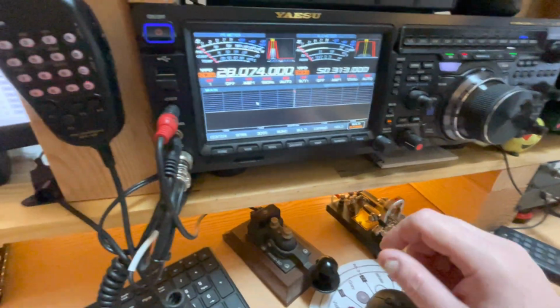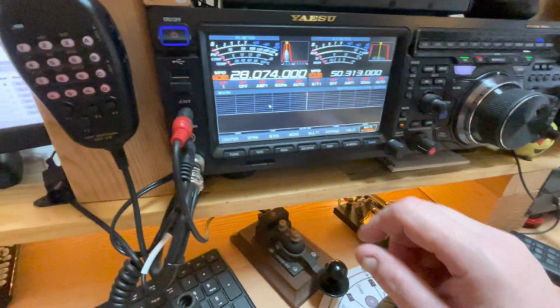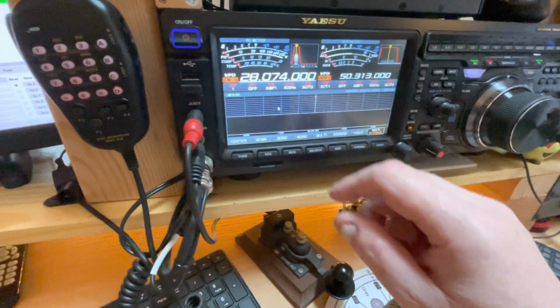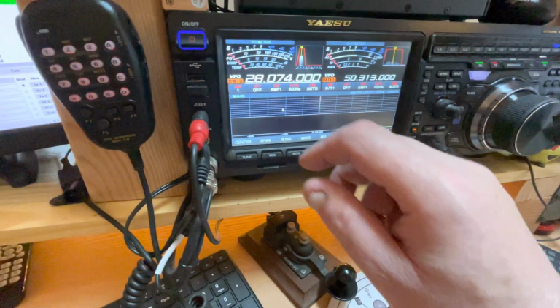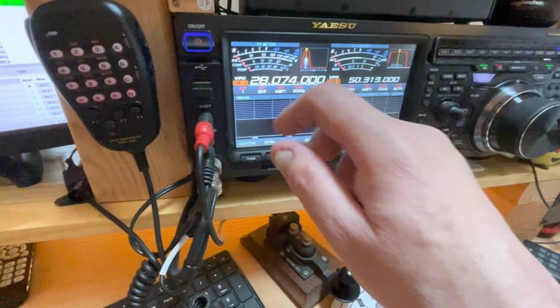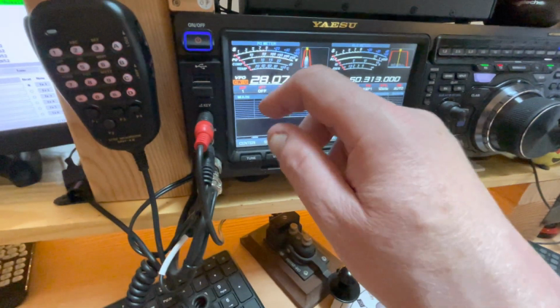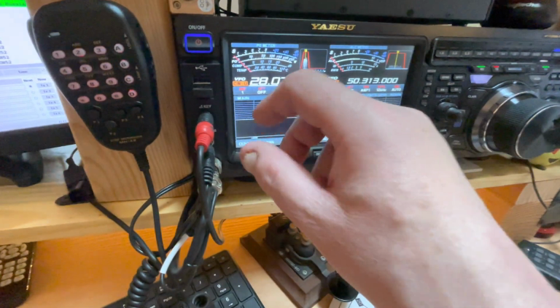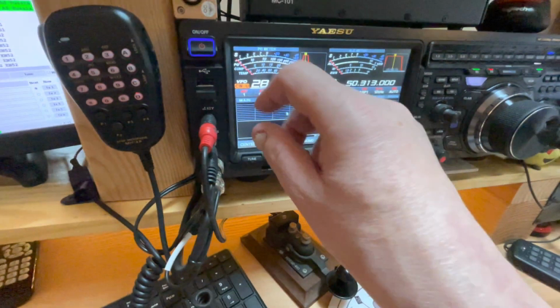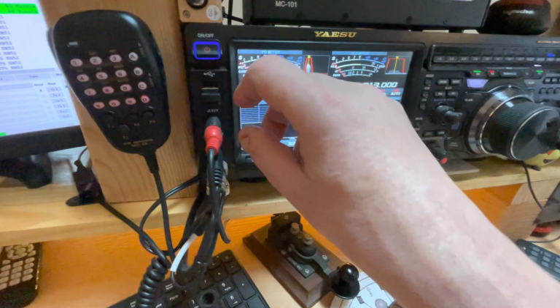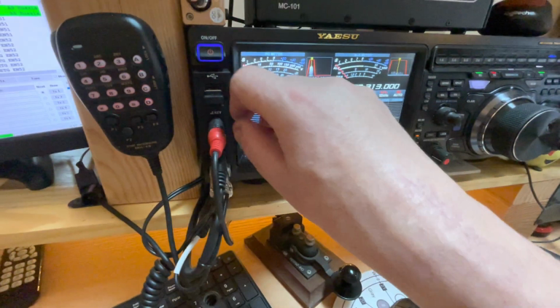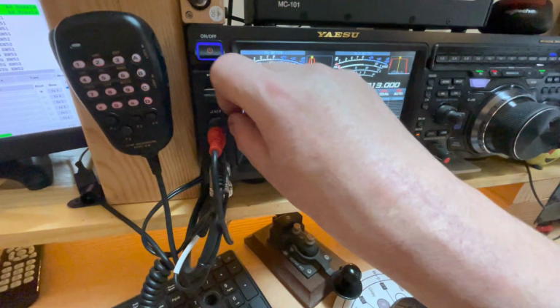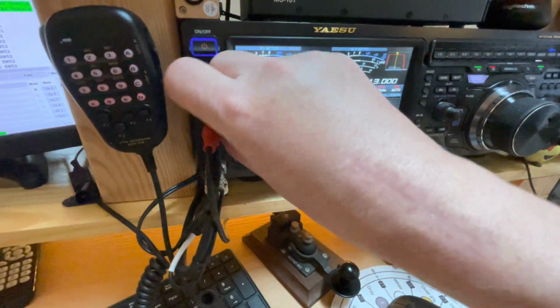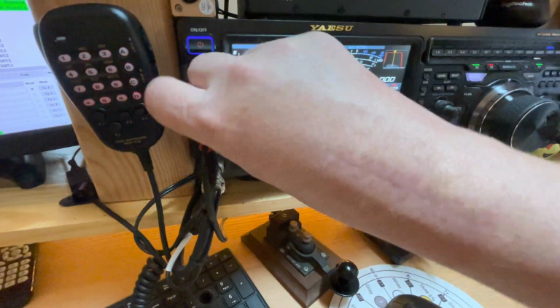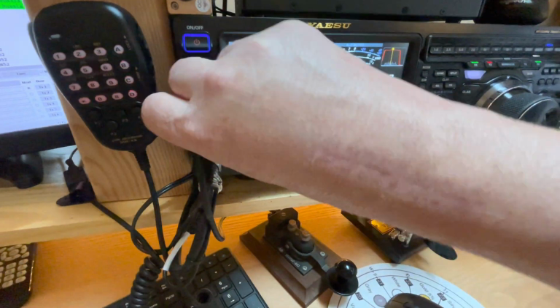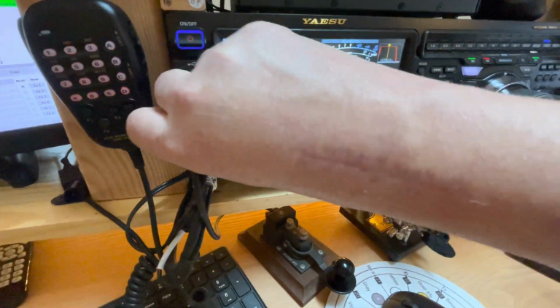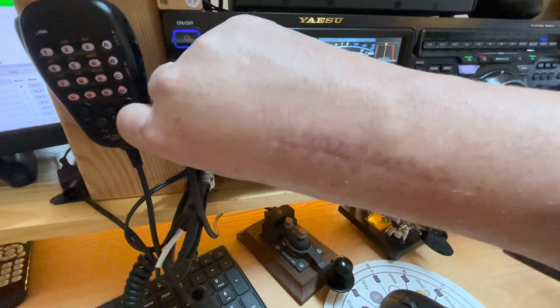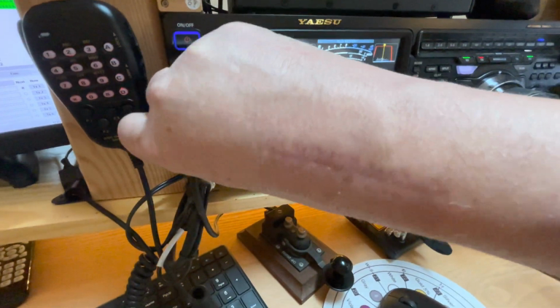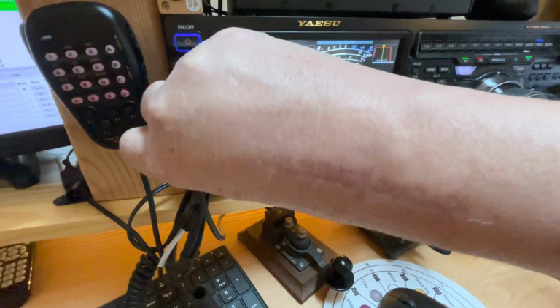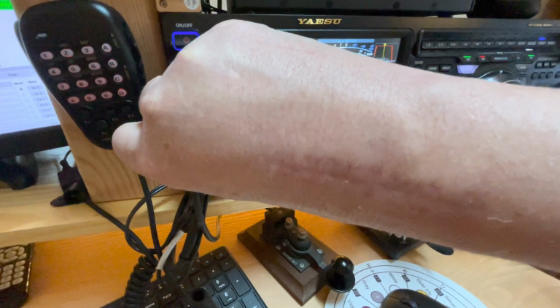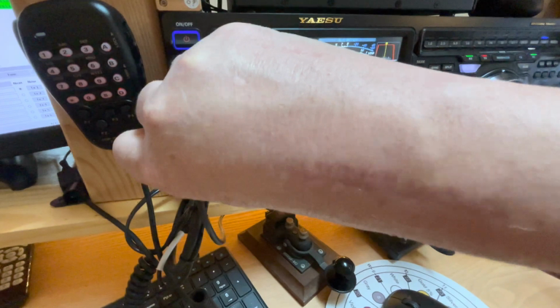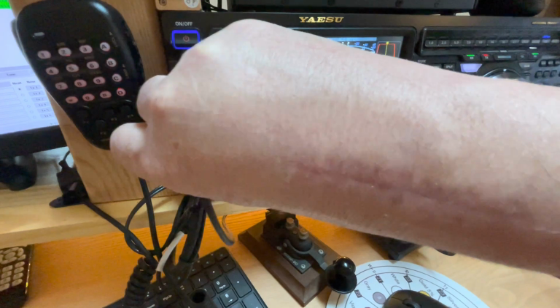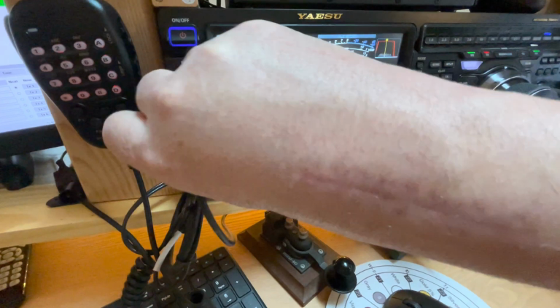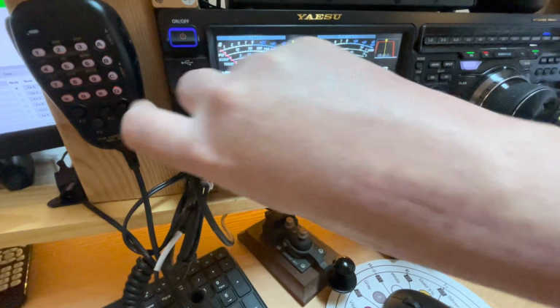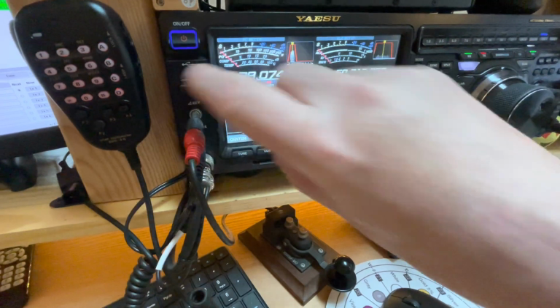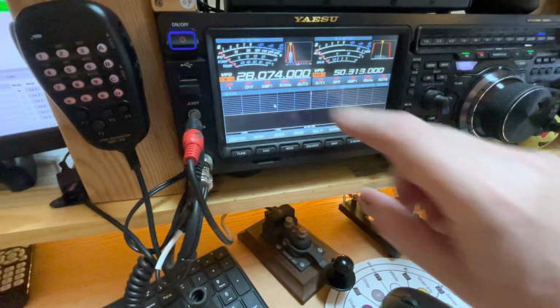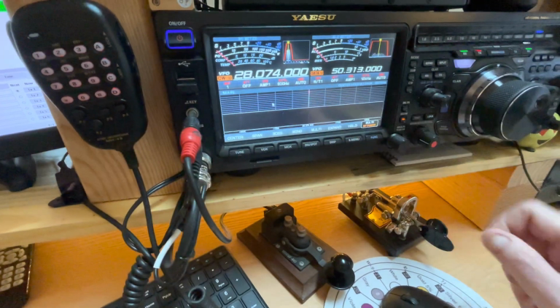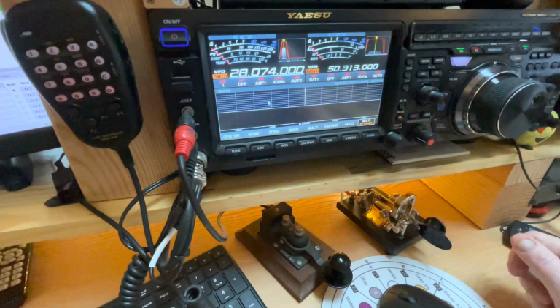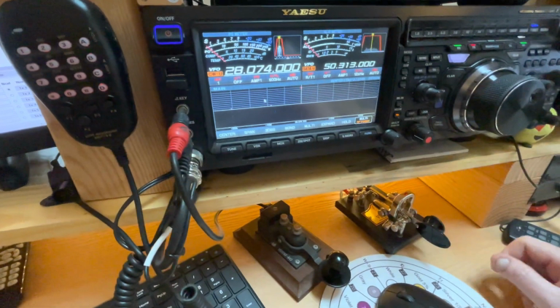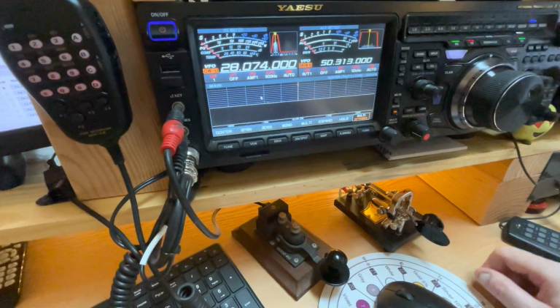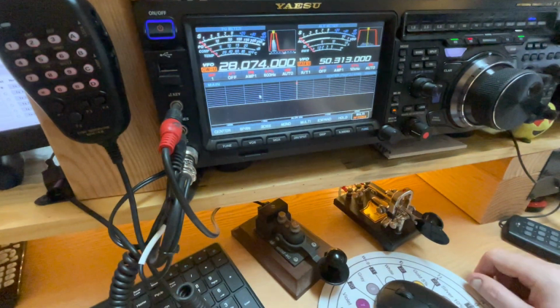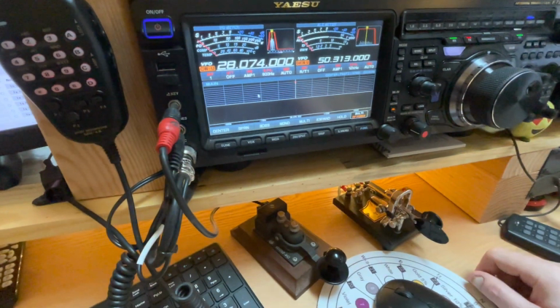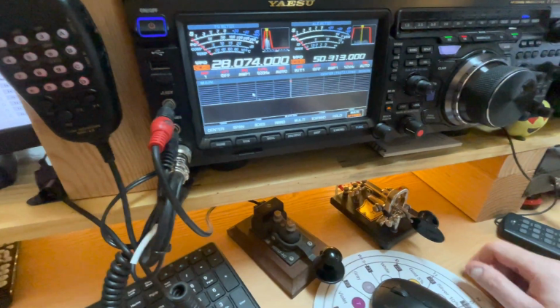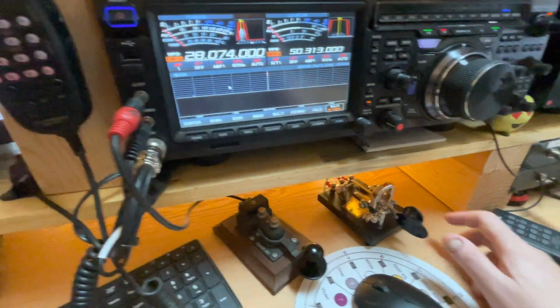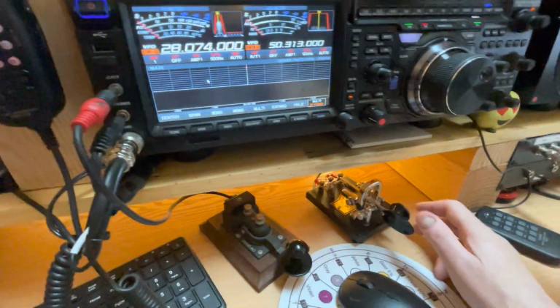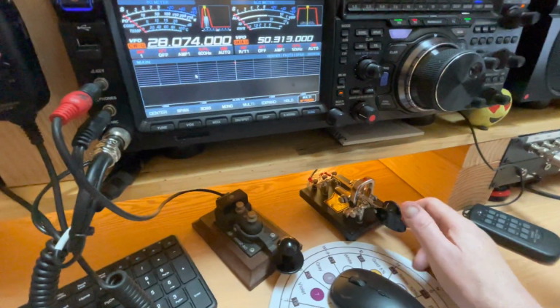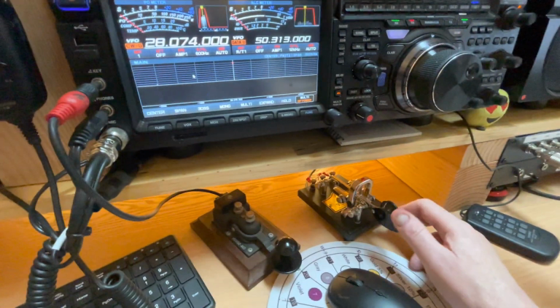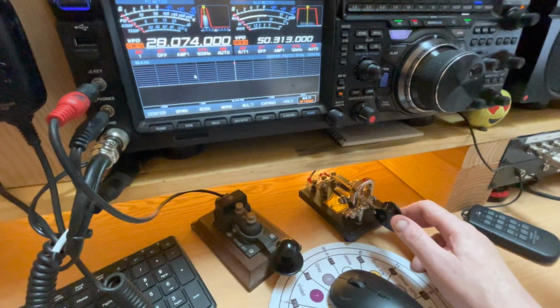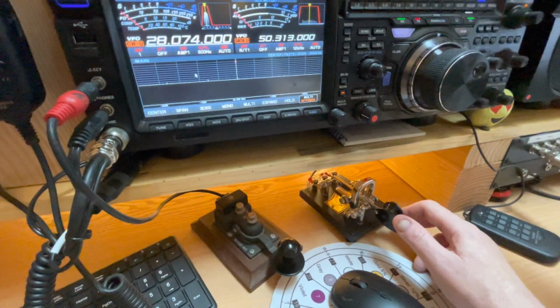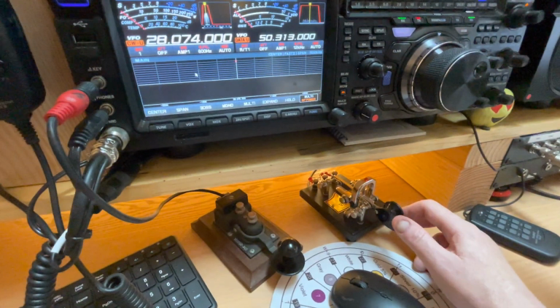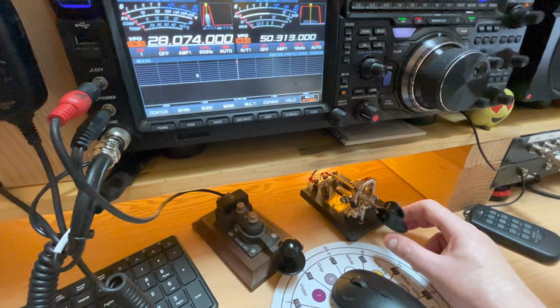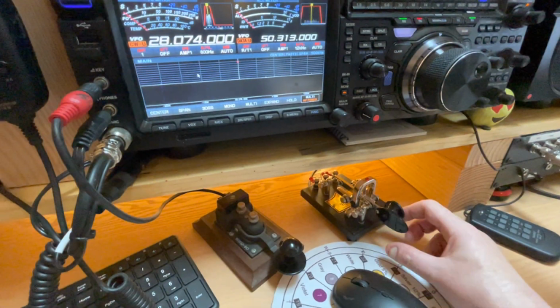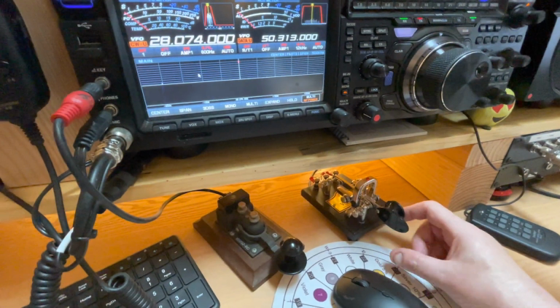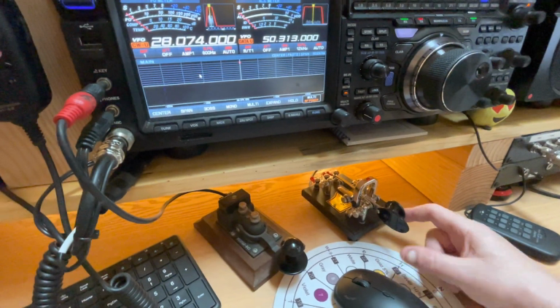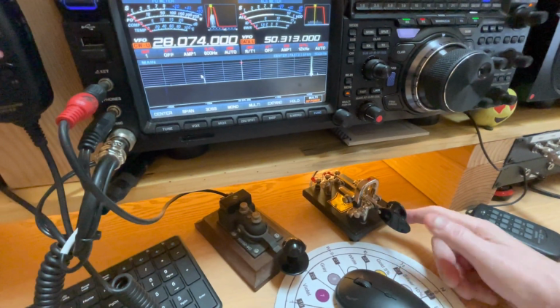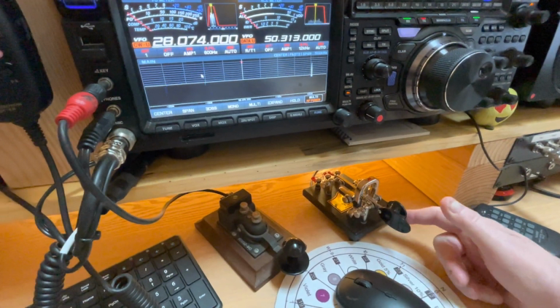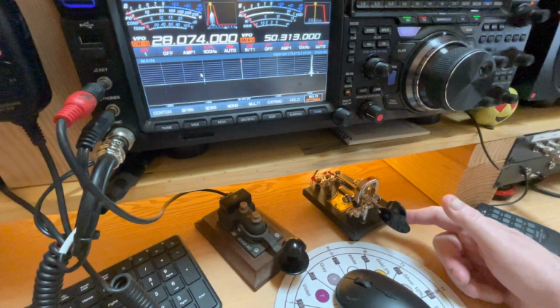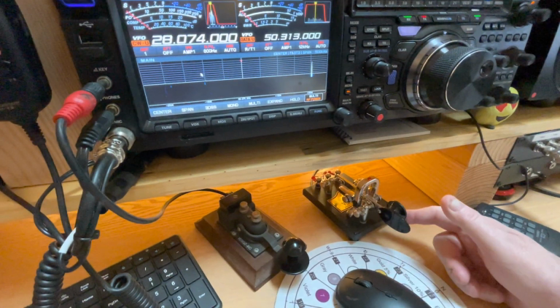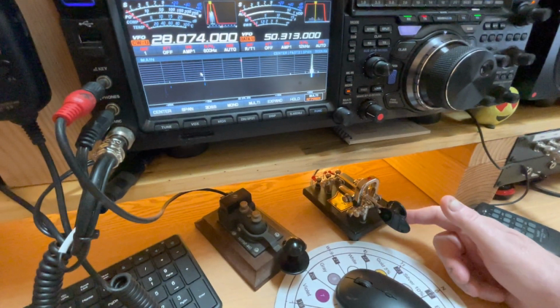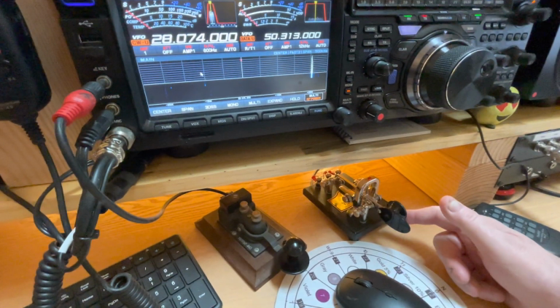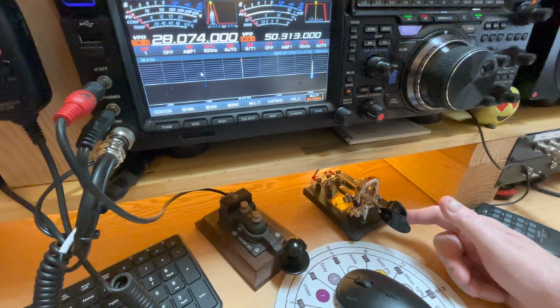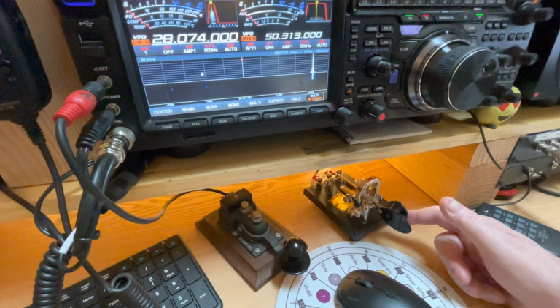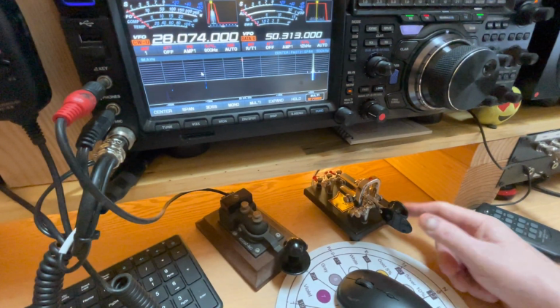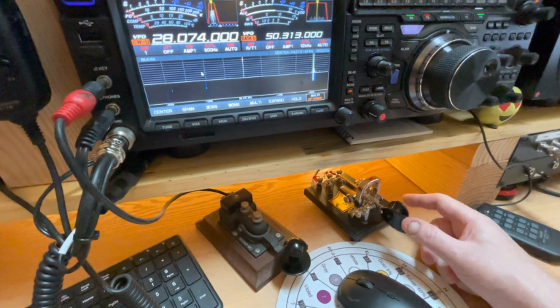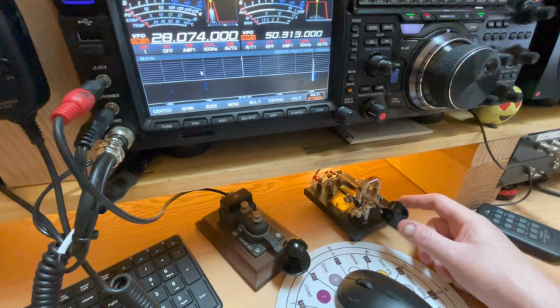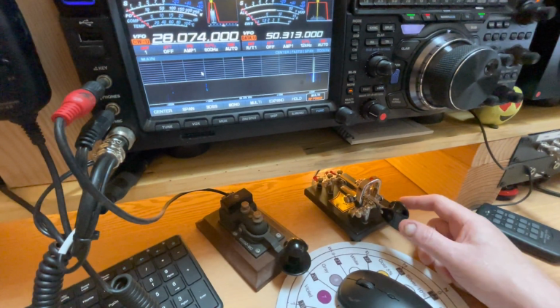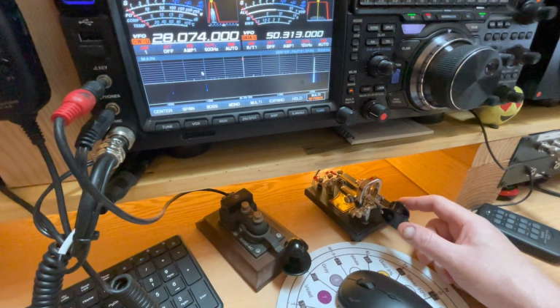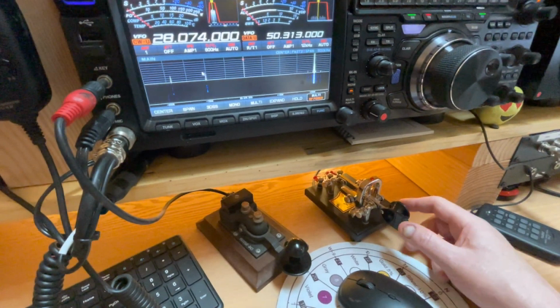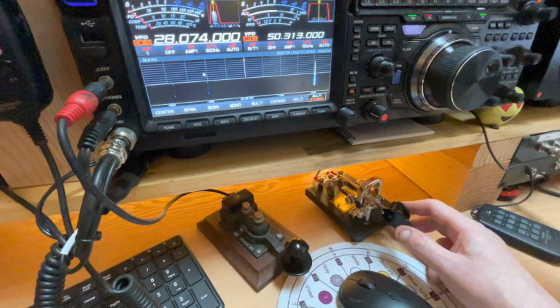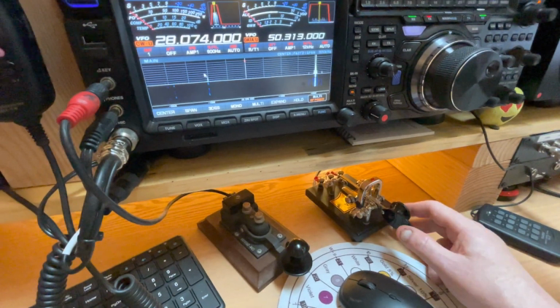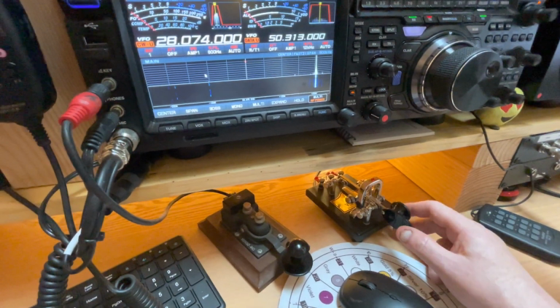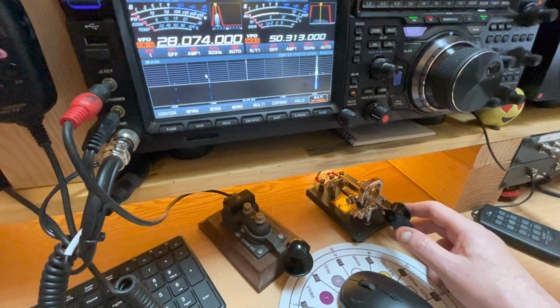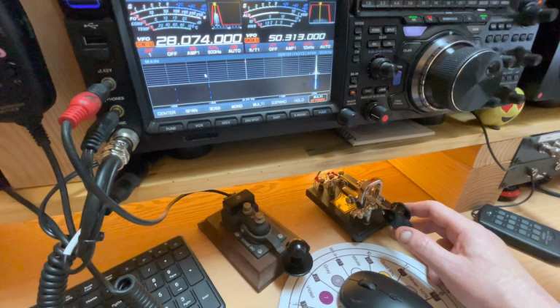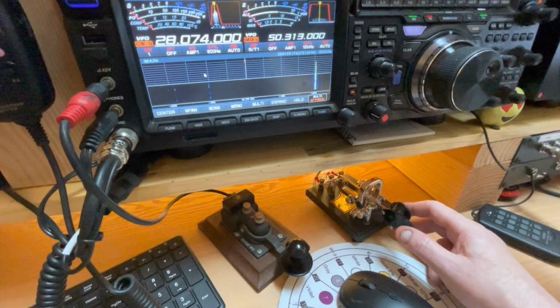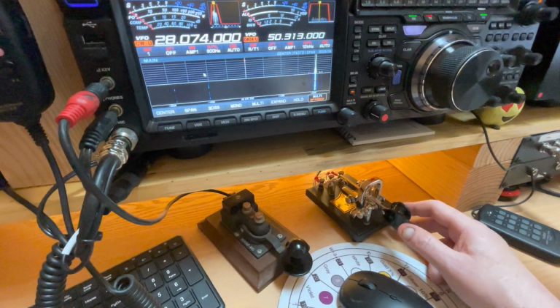Until I reach over and unplug the straight key — and now we're back in business.